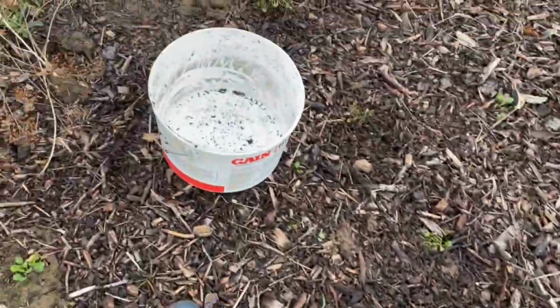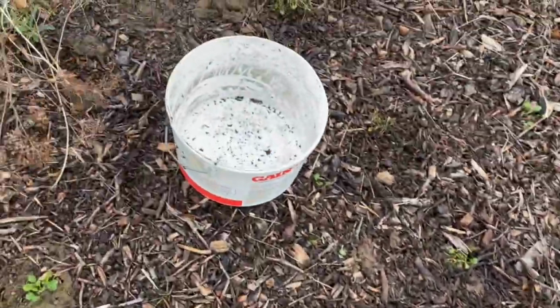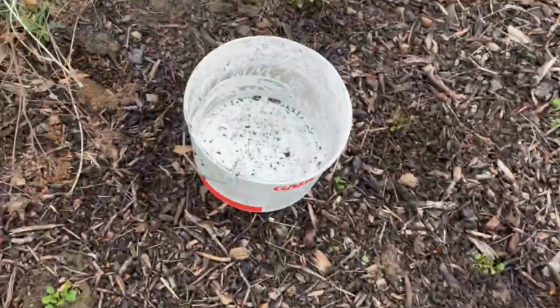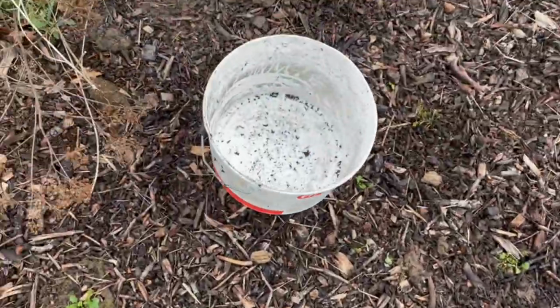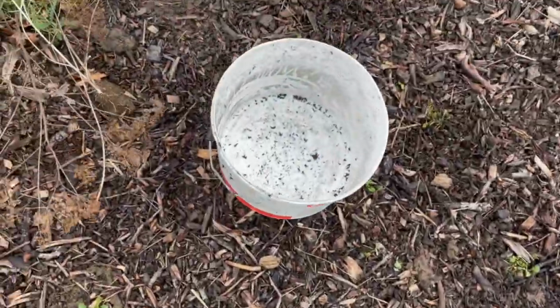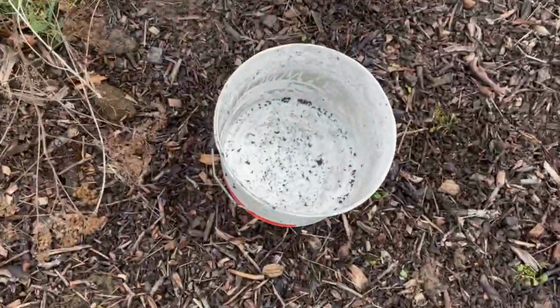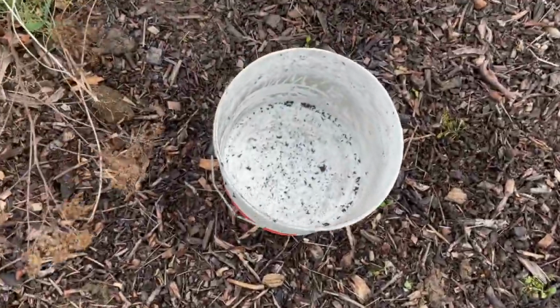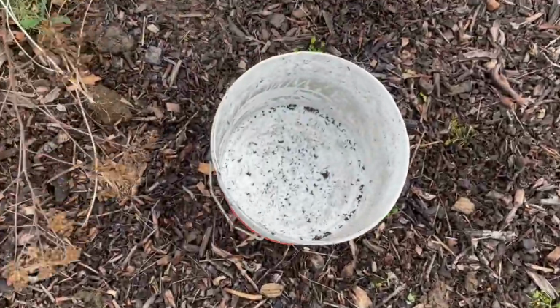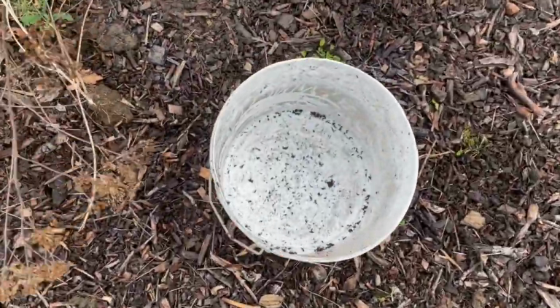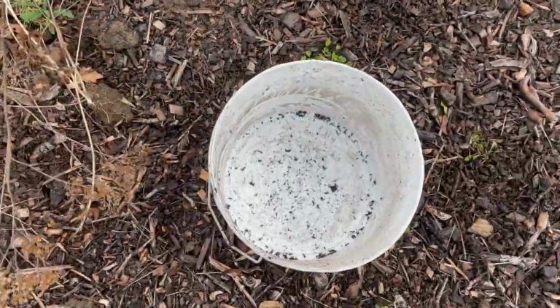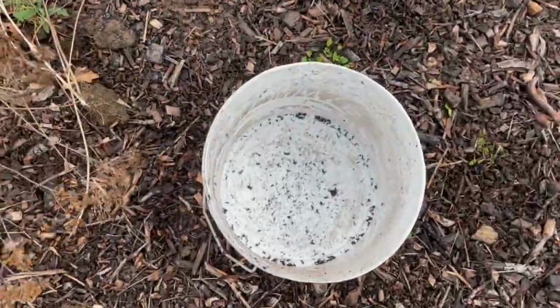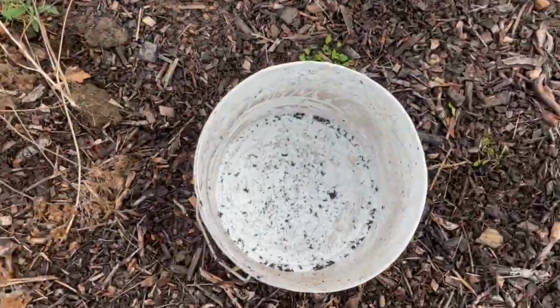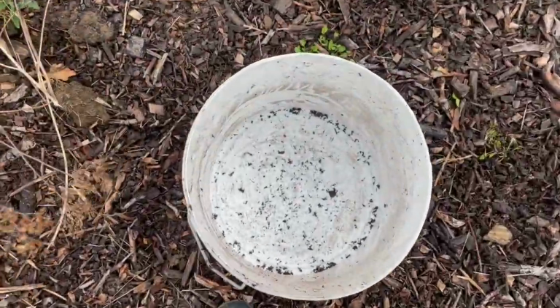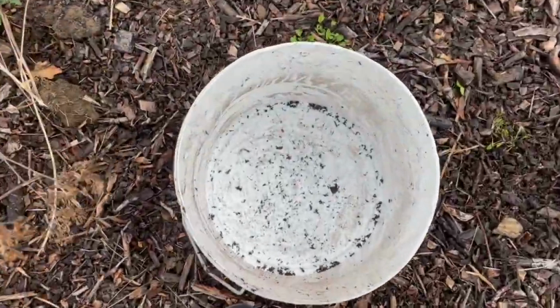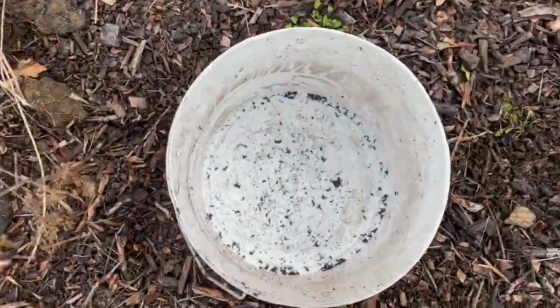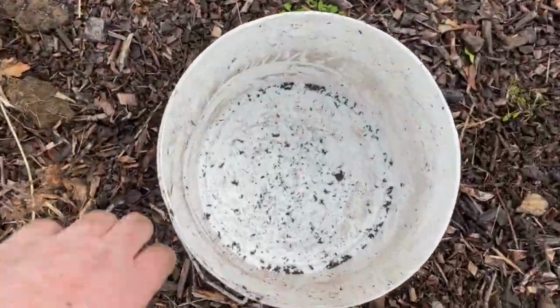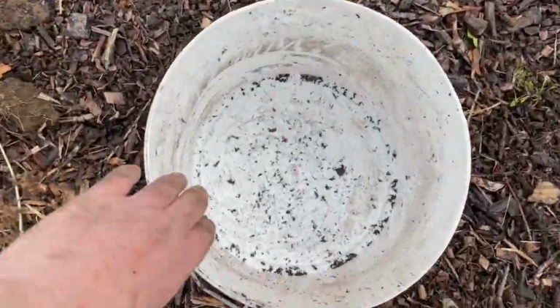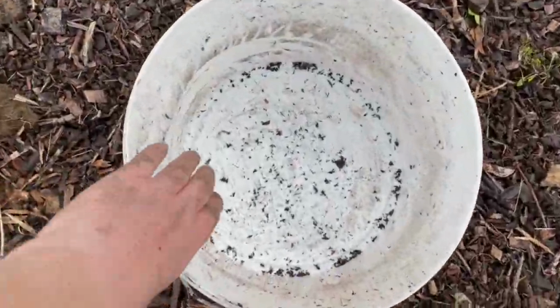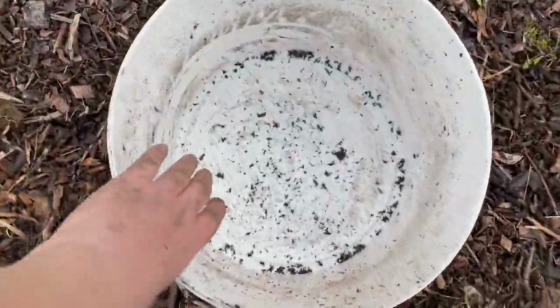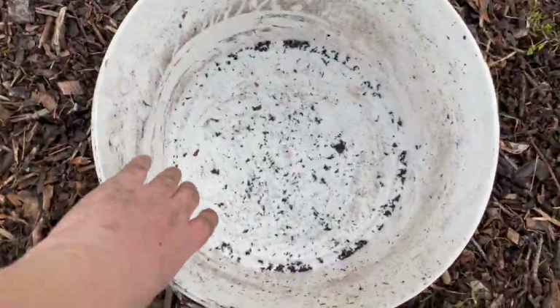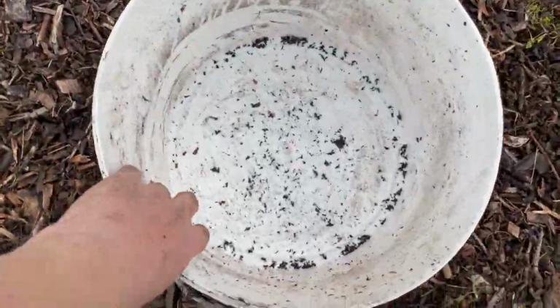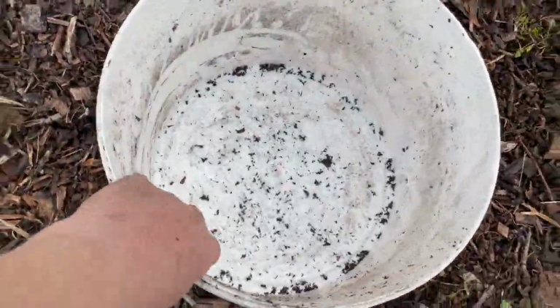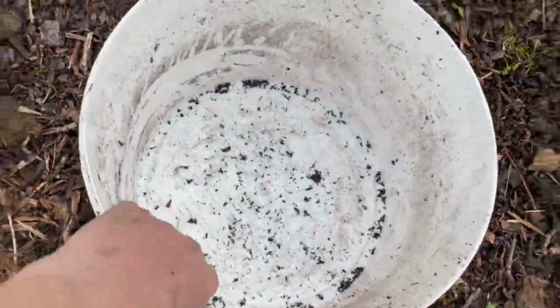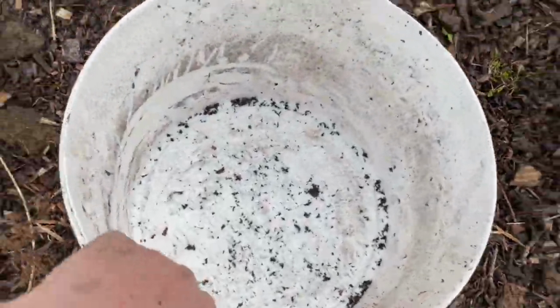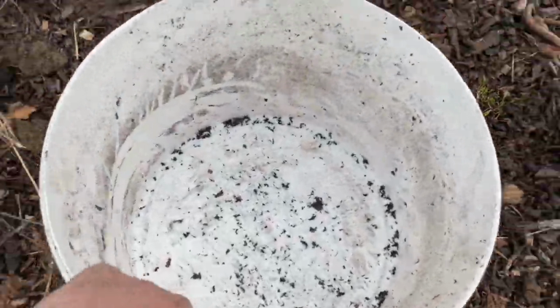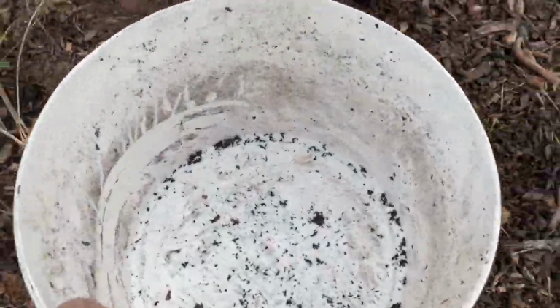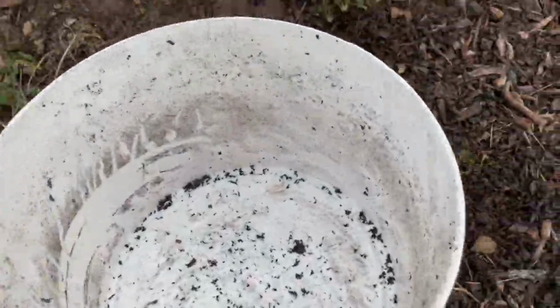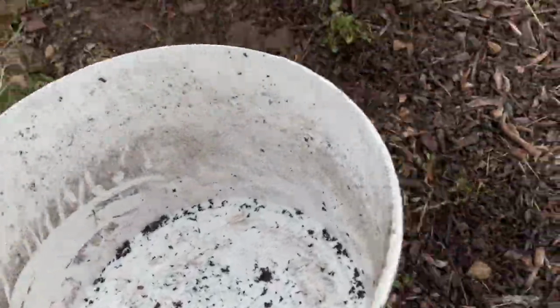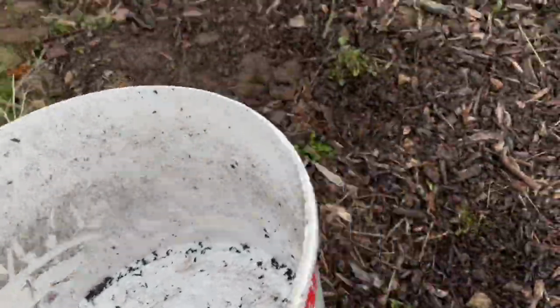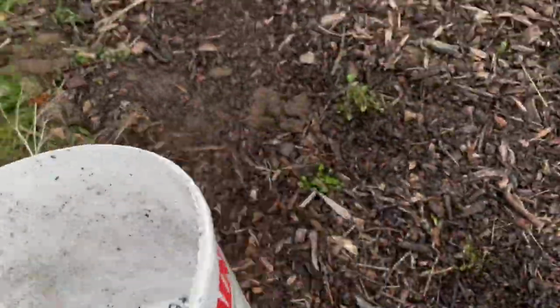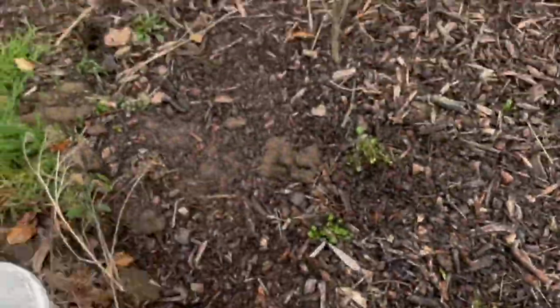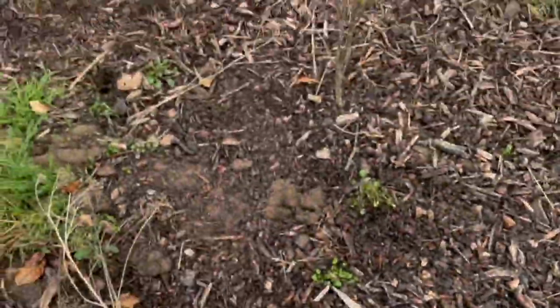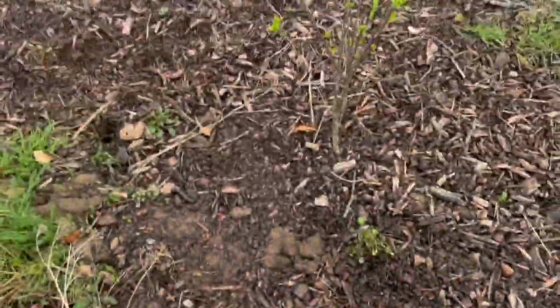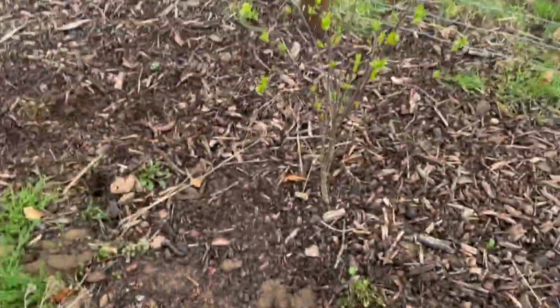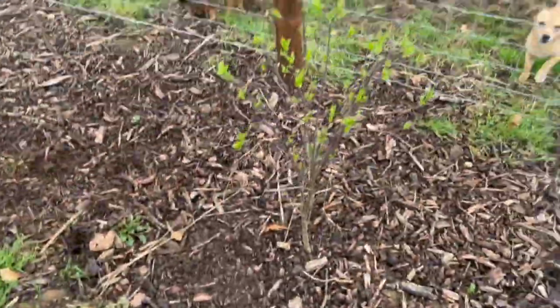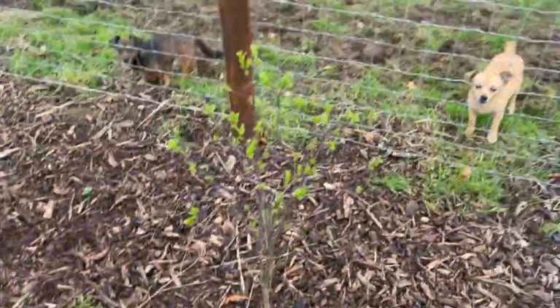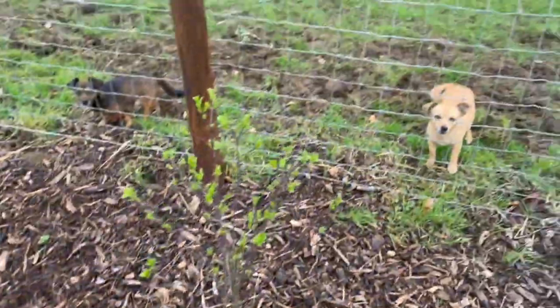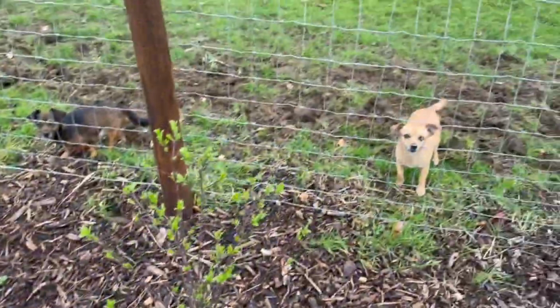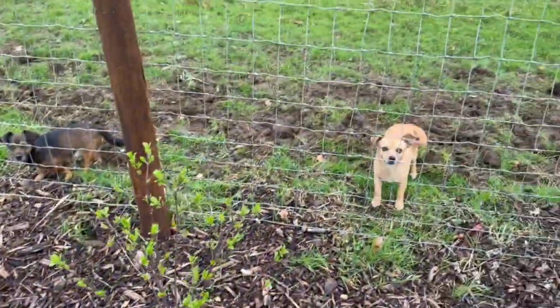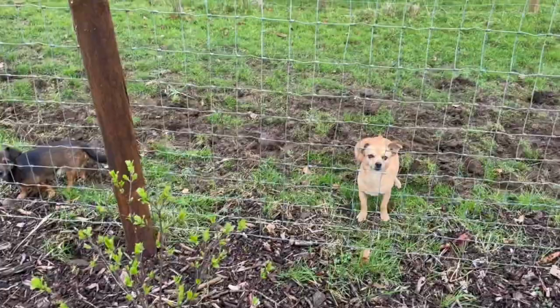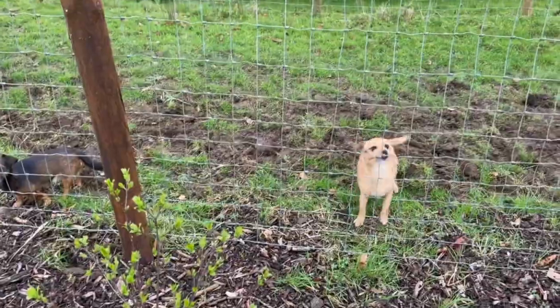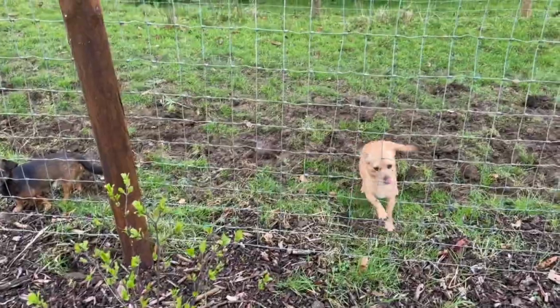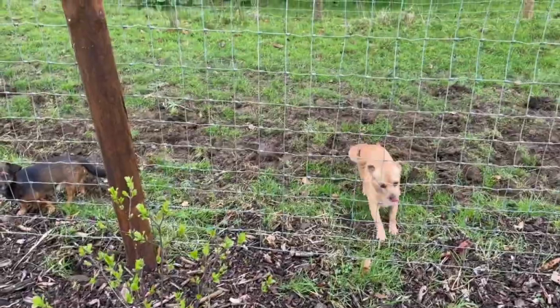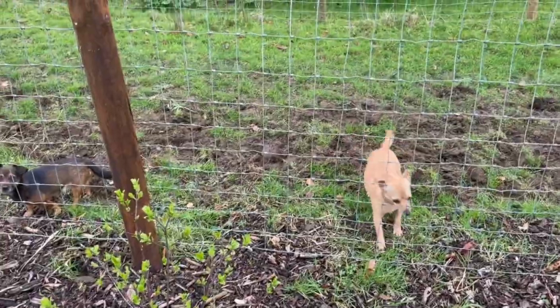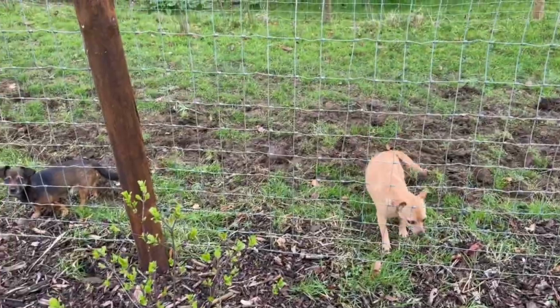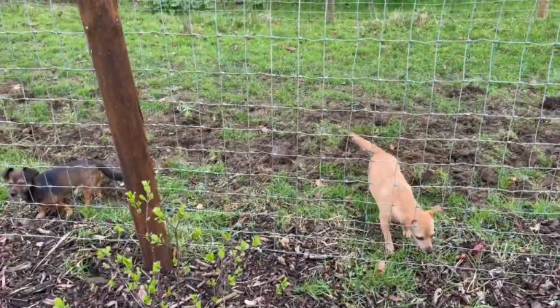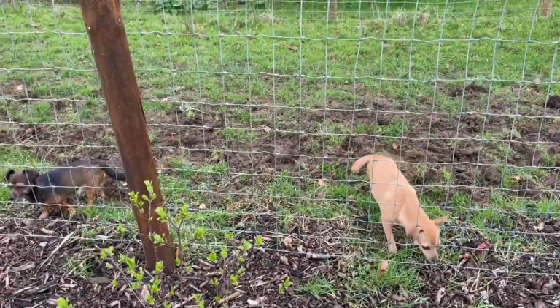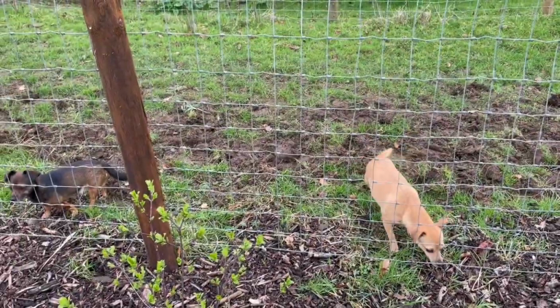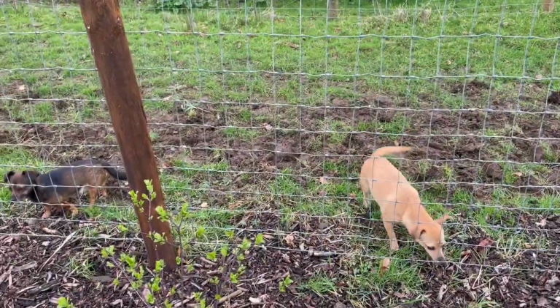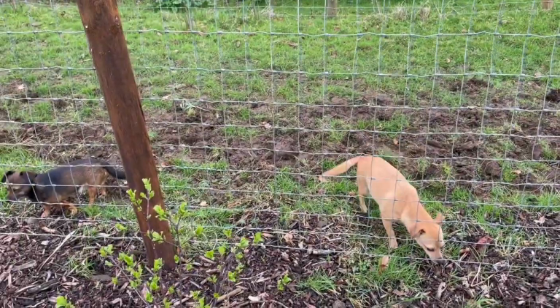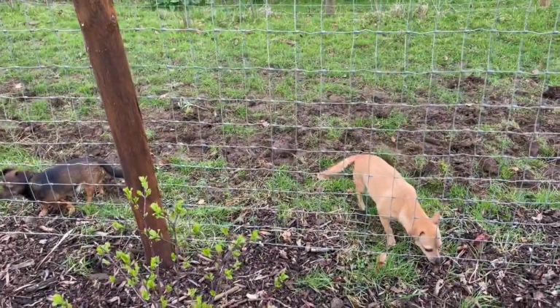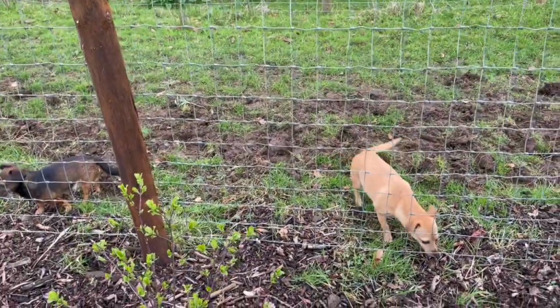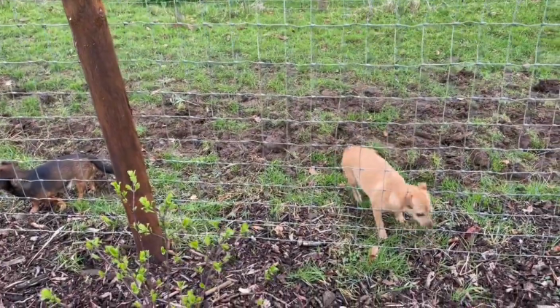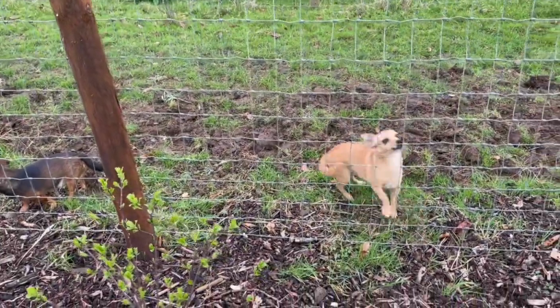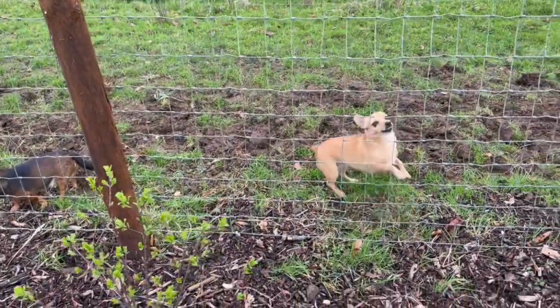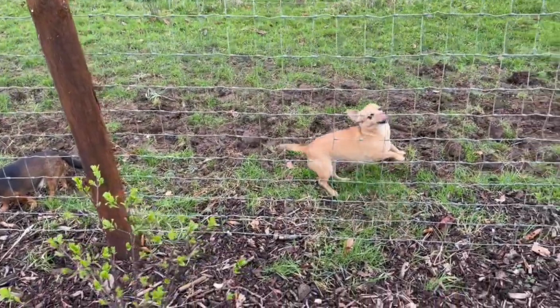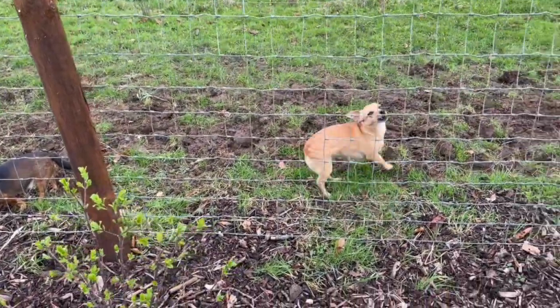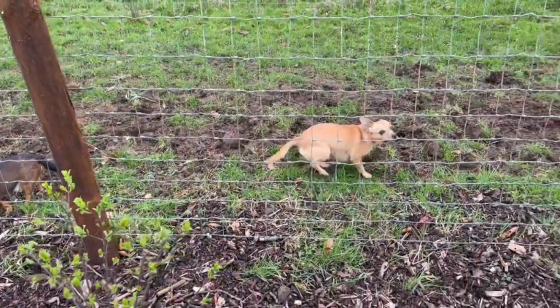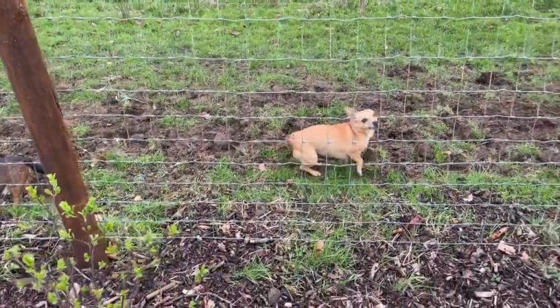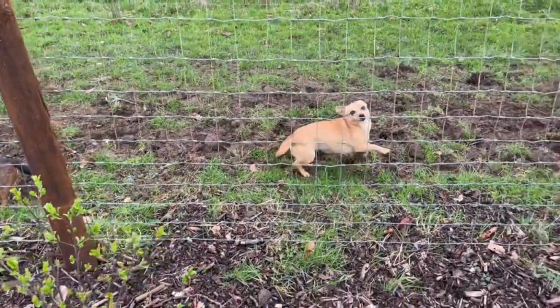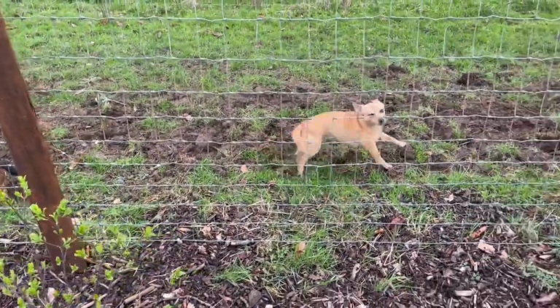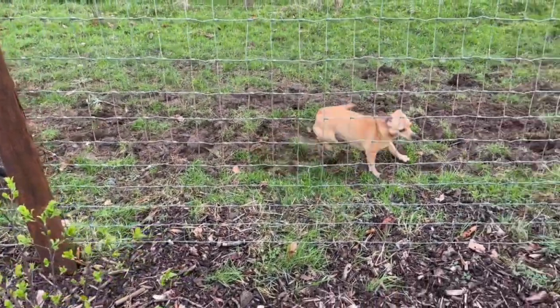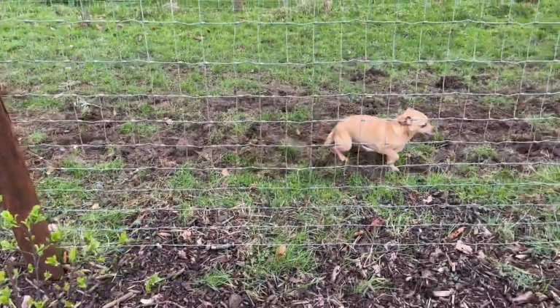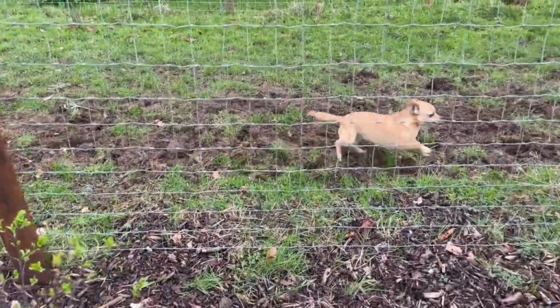An empty bucket — just what every gardener wants. Job done.